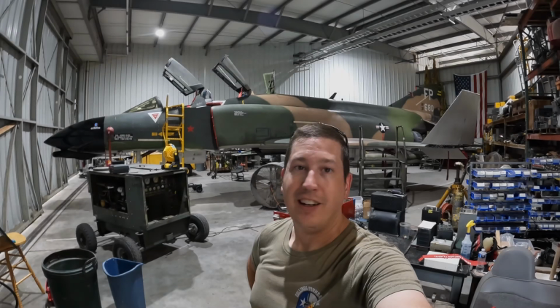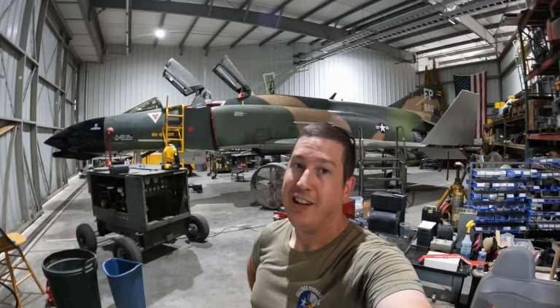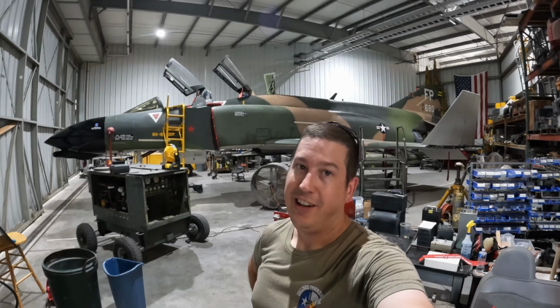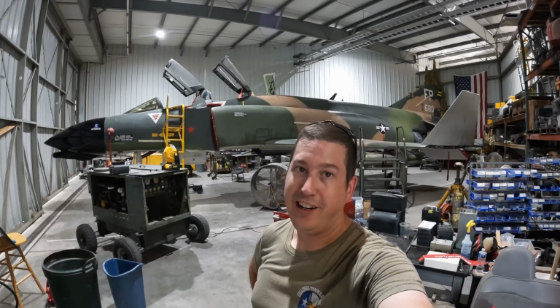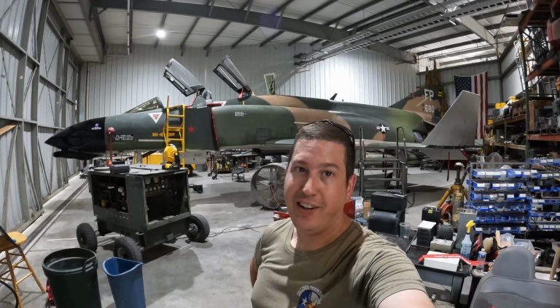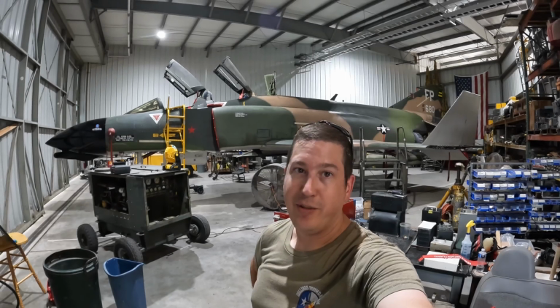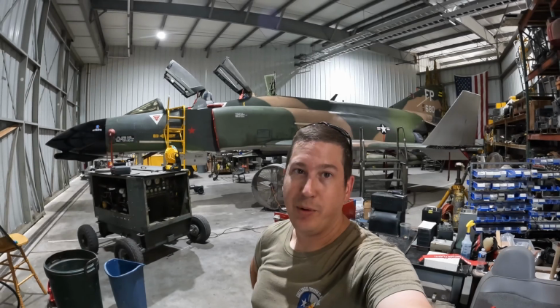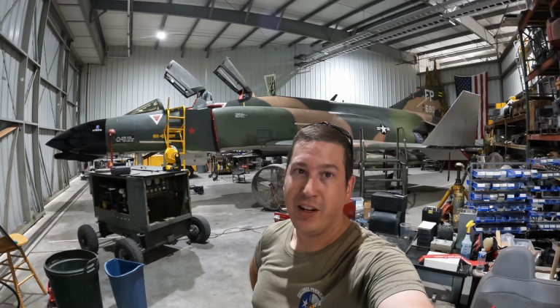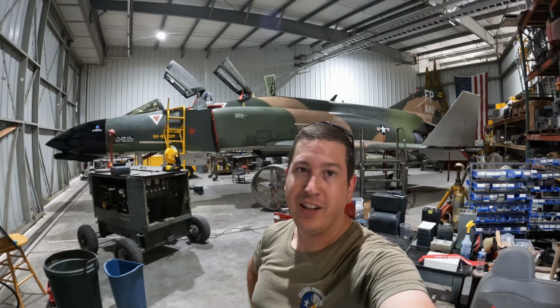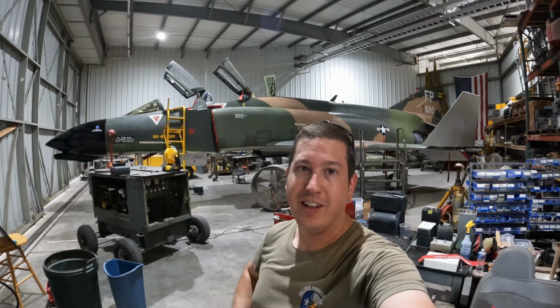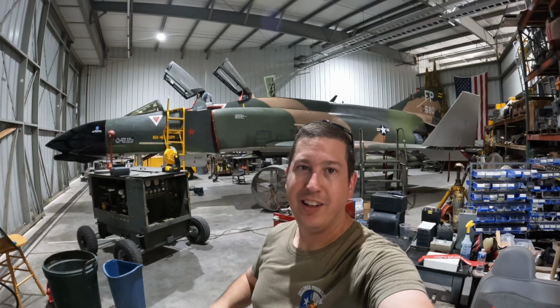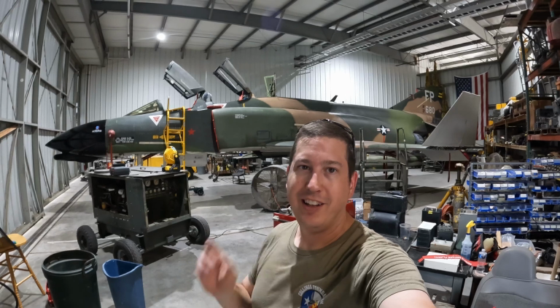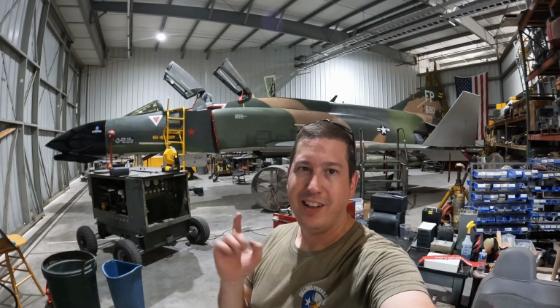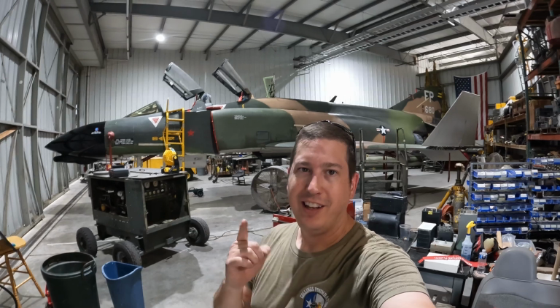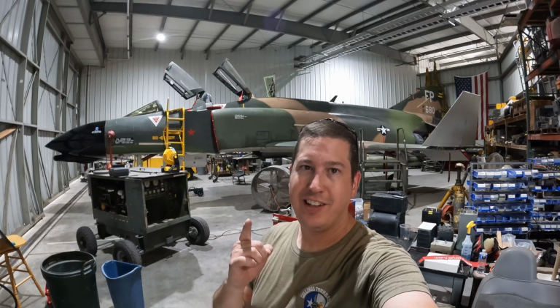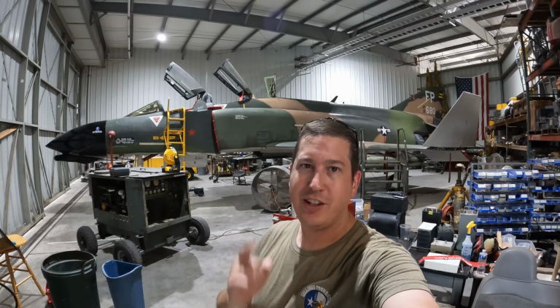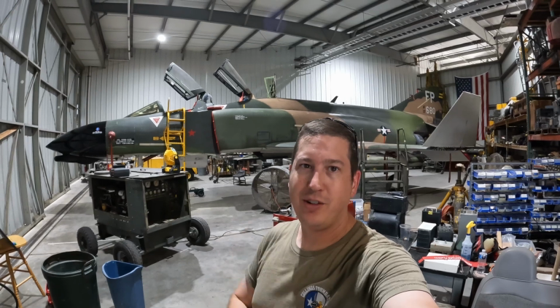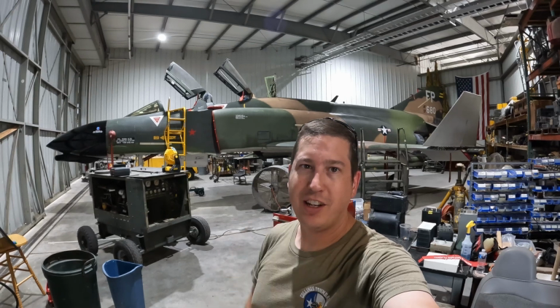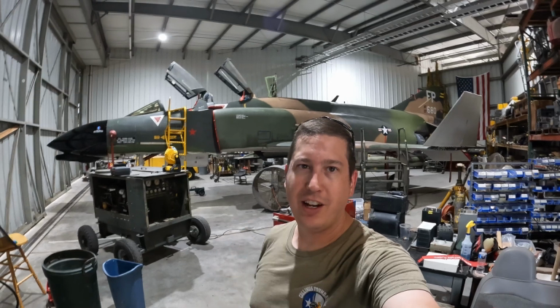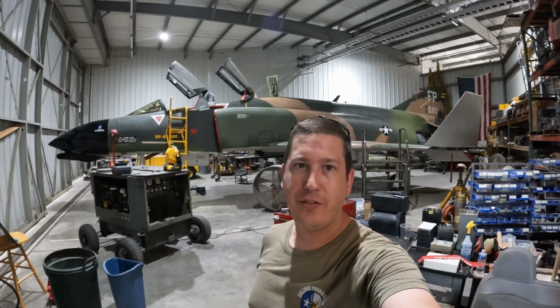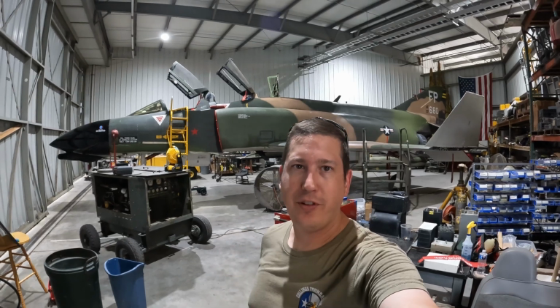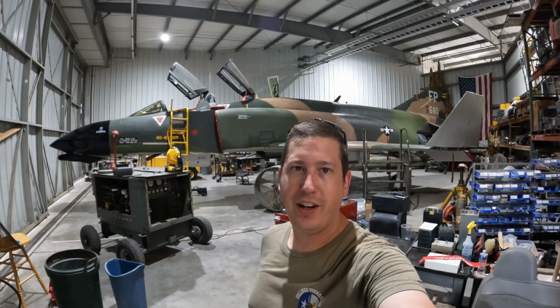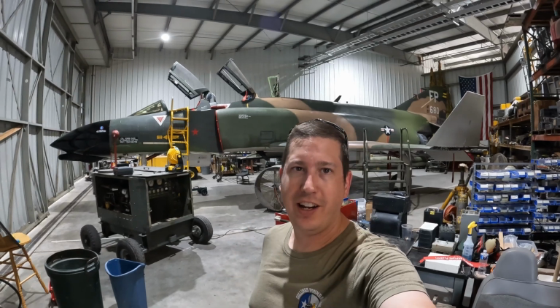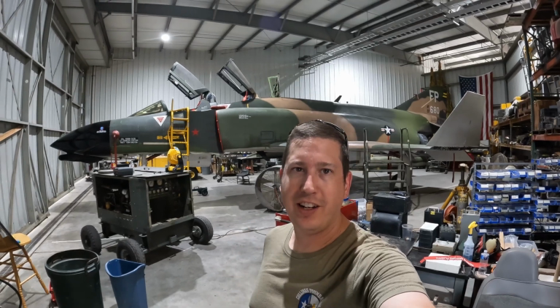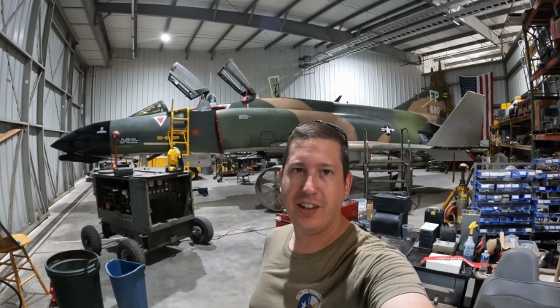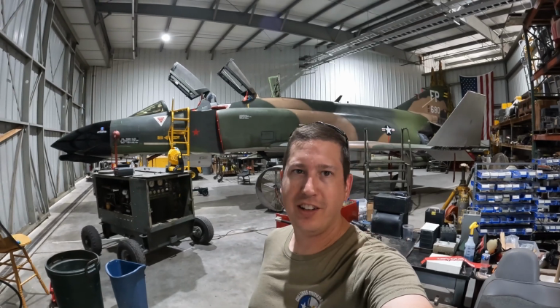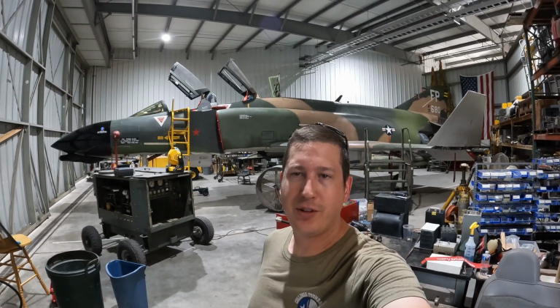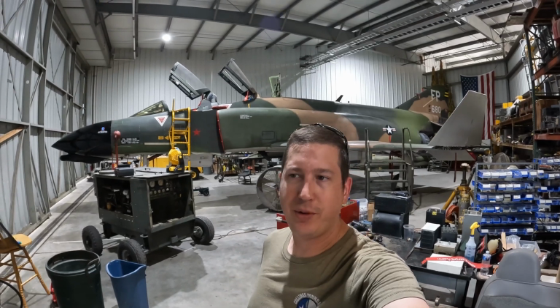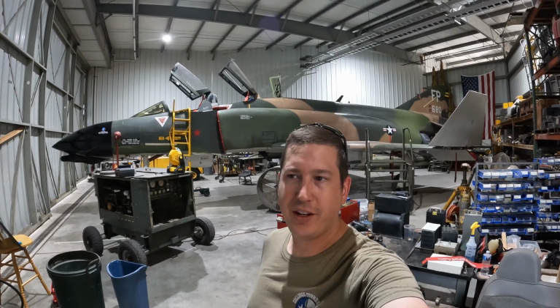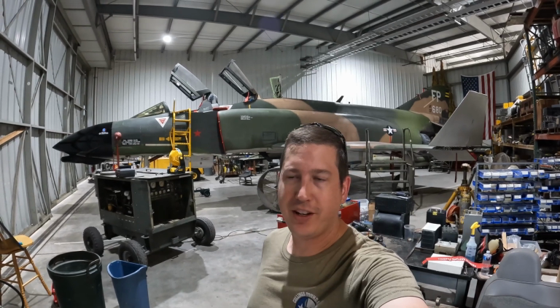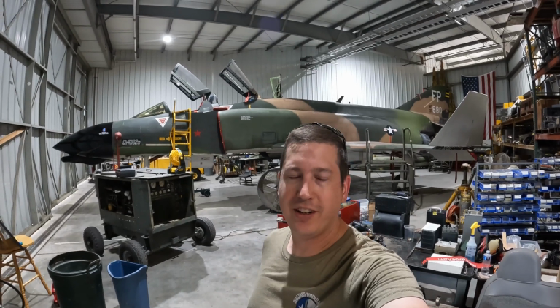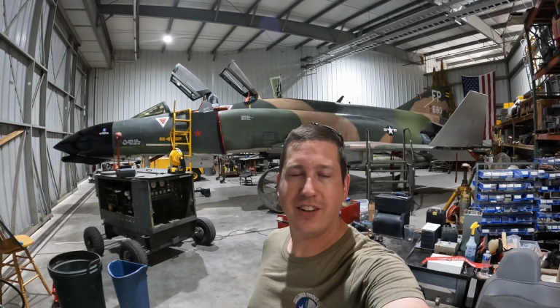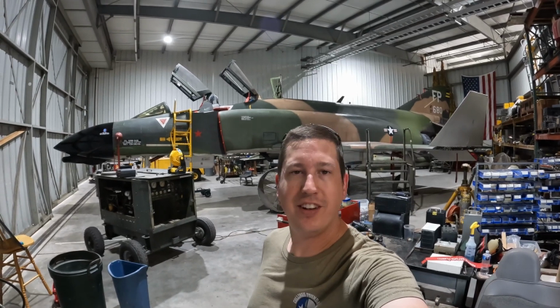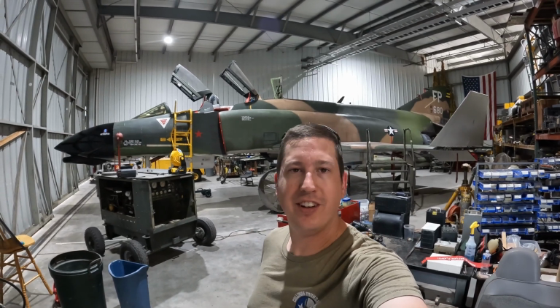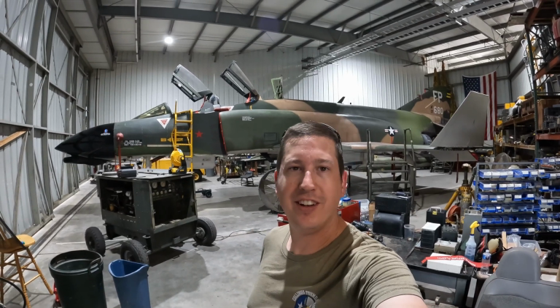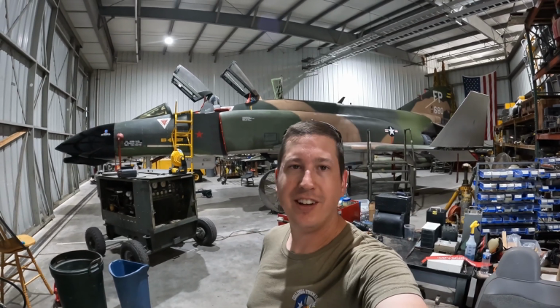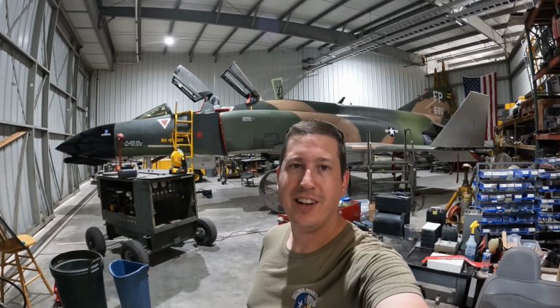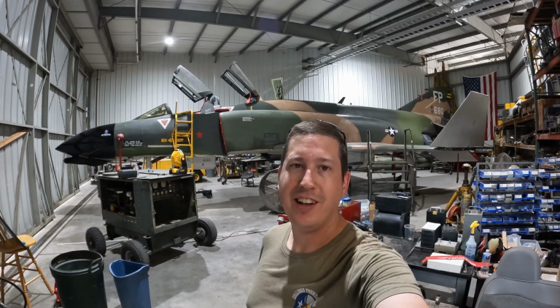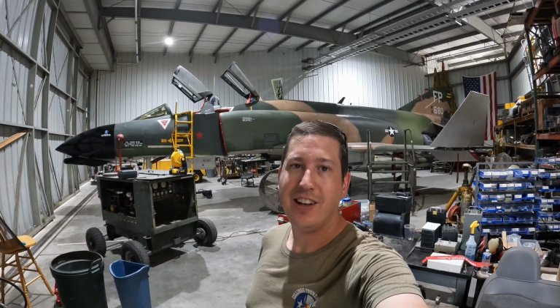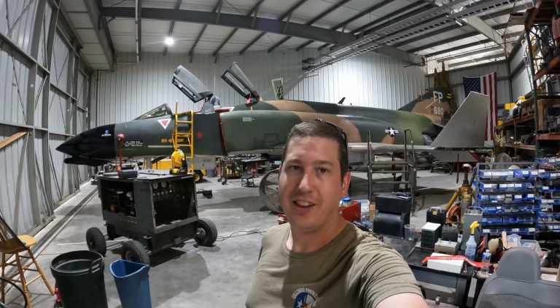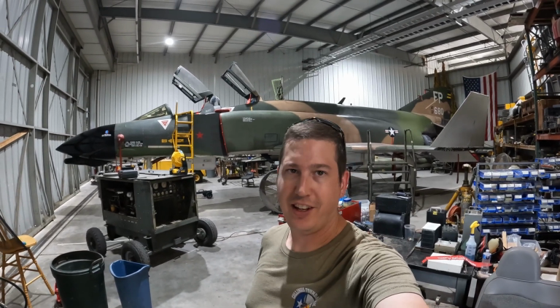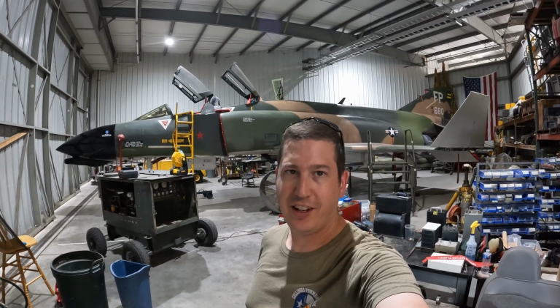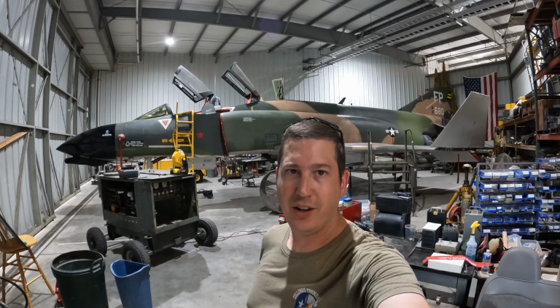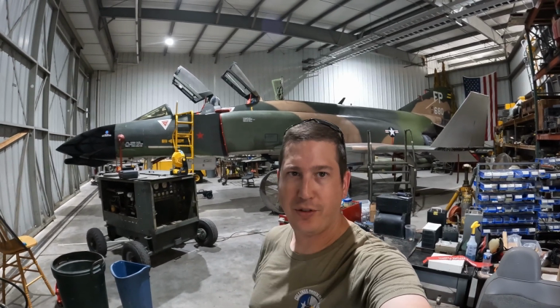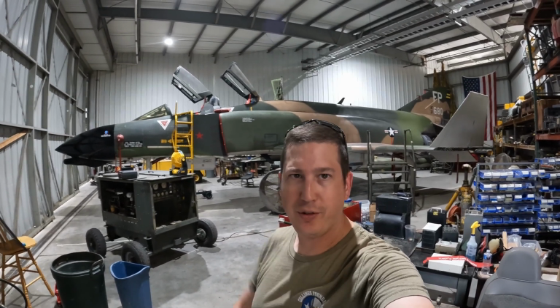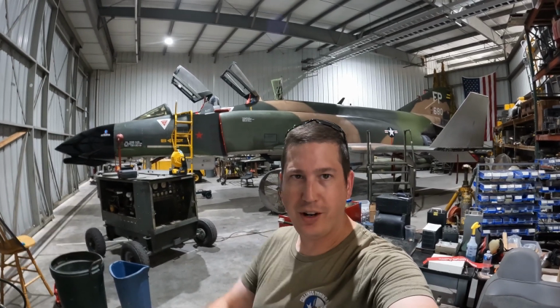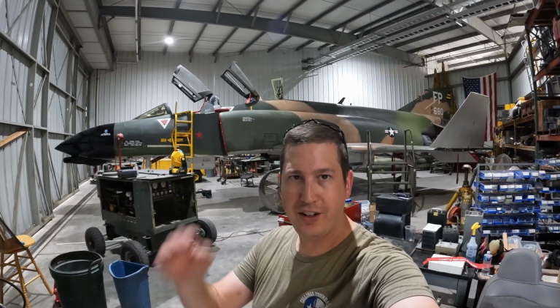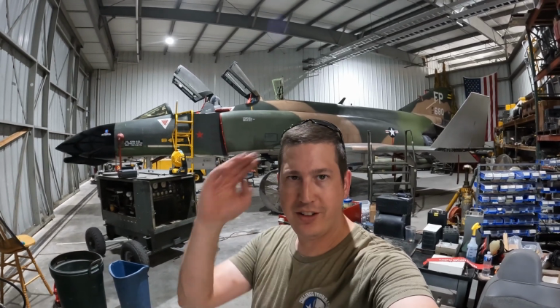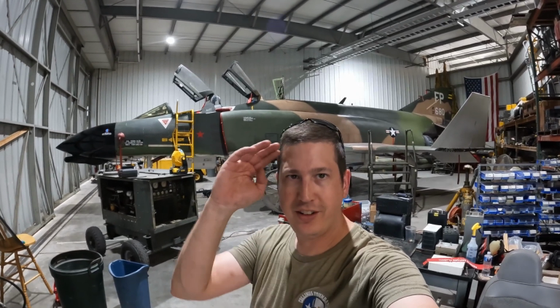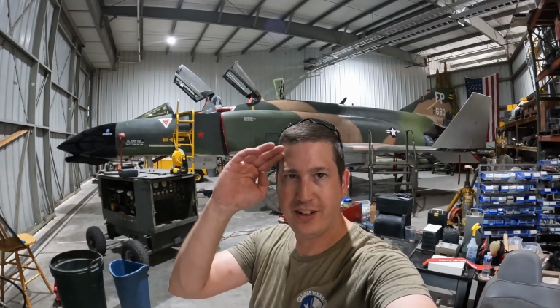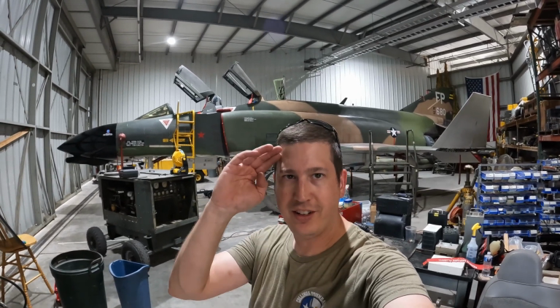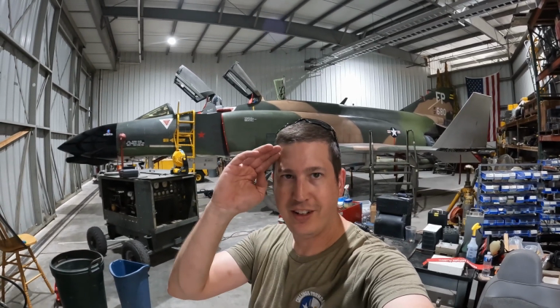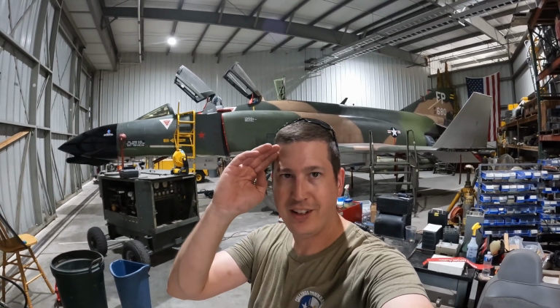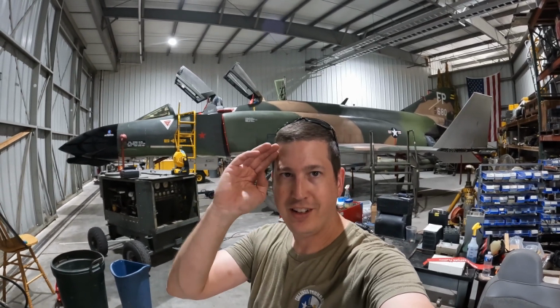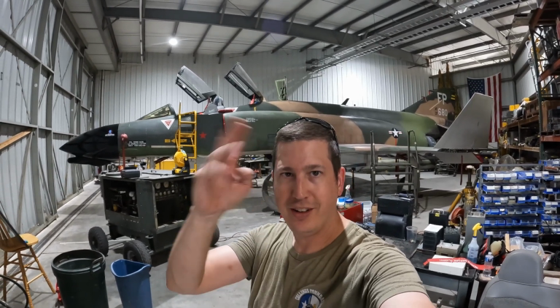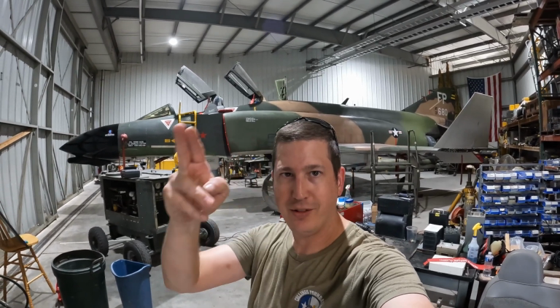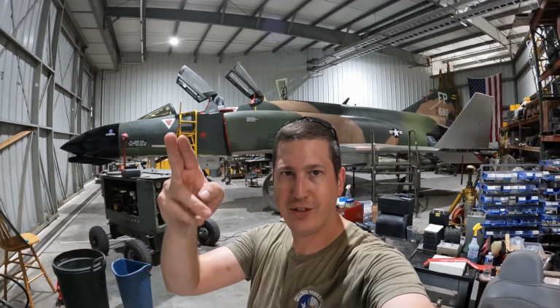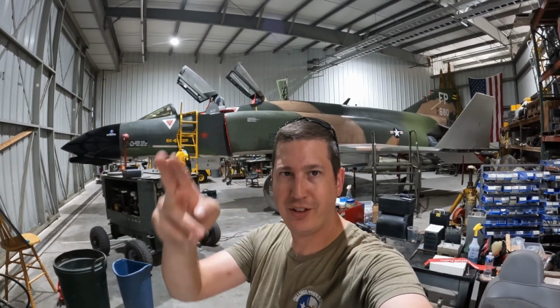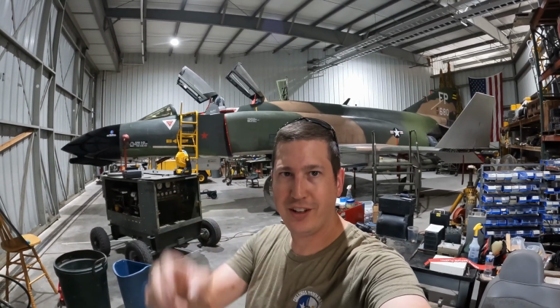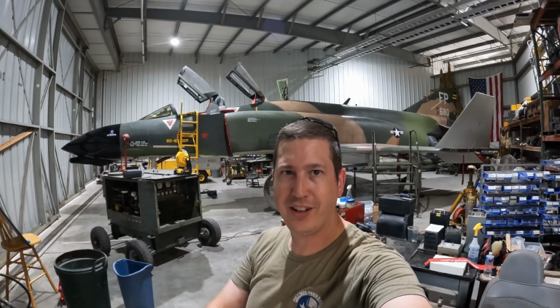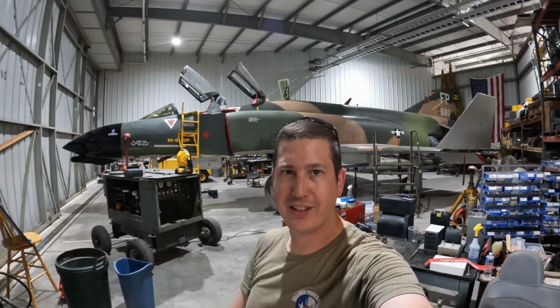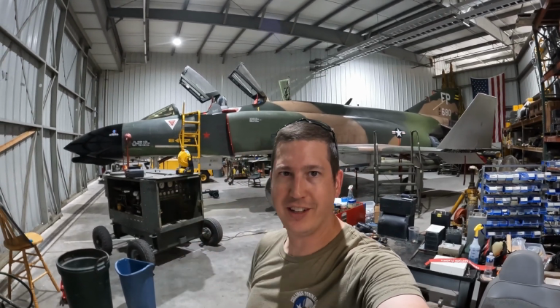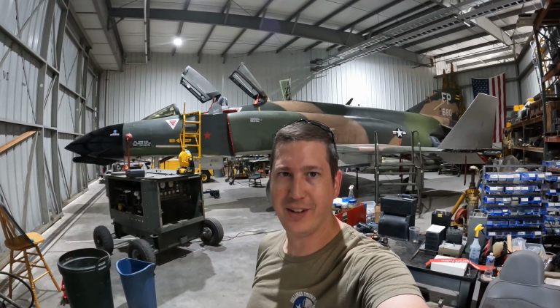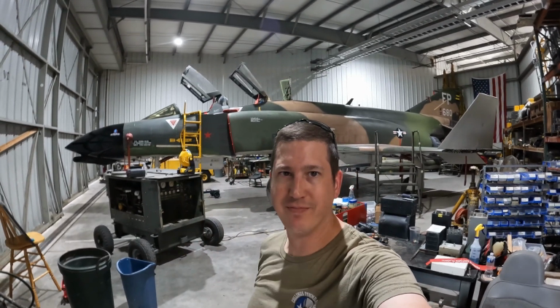All right everybody, that's all we got from the hangar this weekend. Thank you all for watching, we'll see you next time.